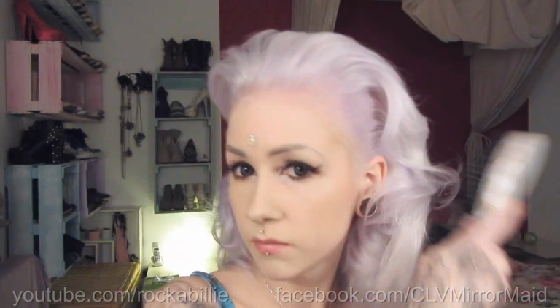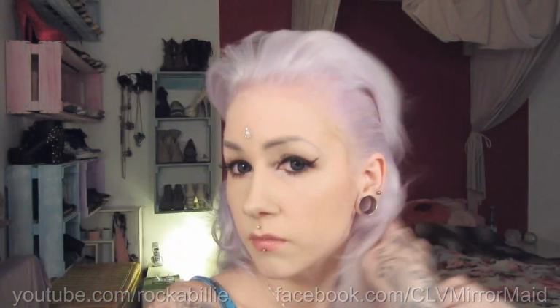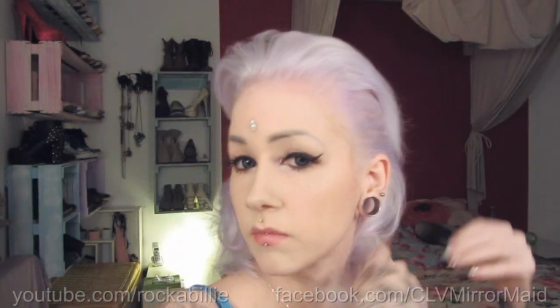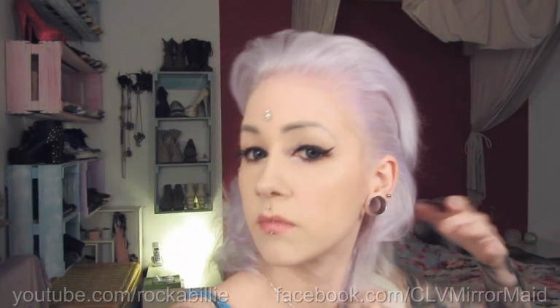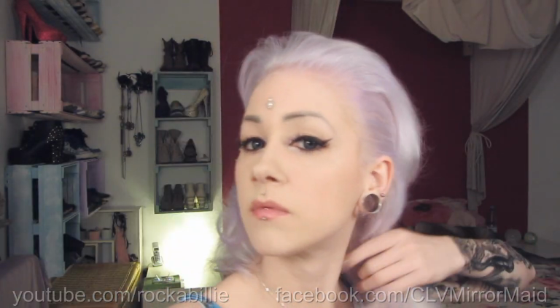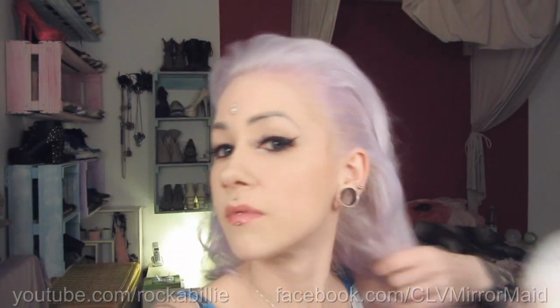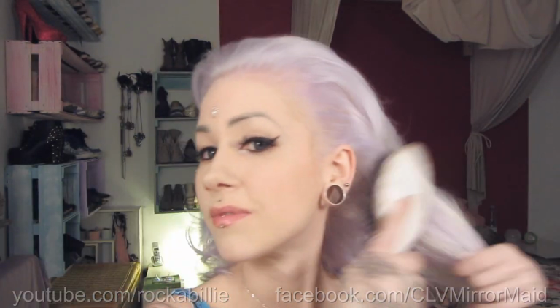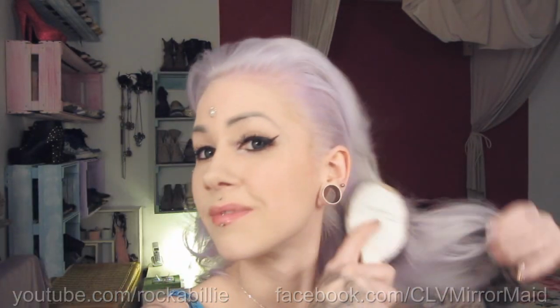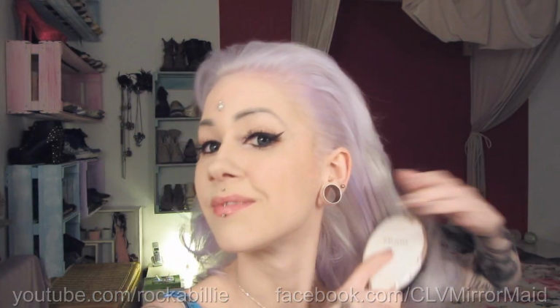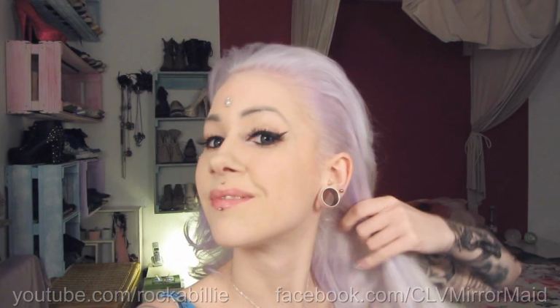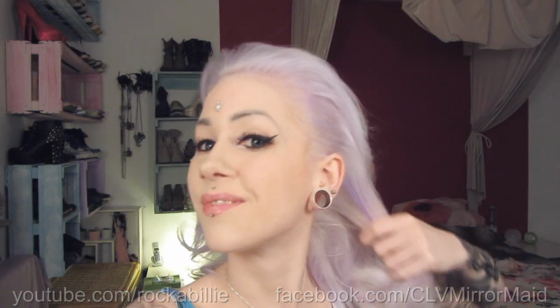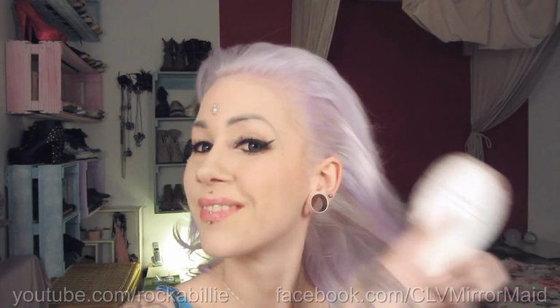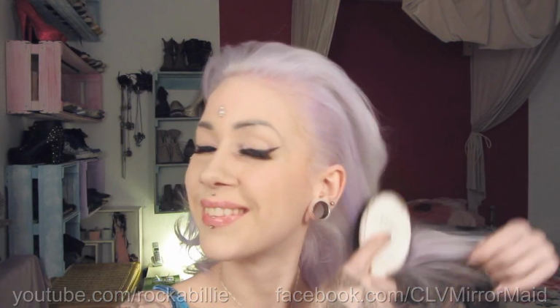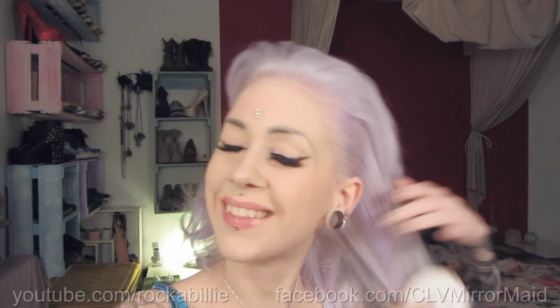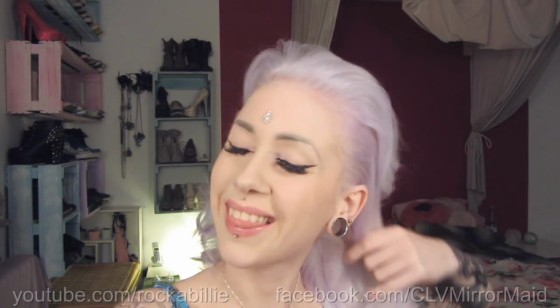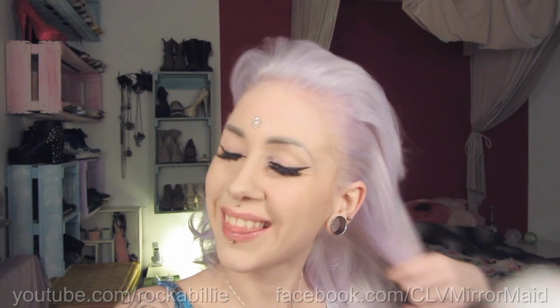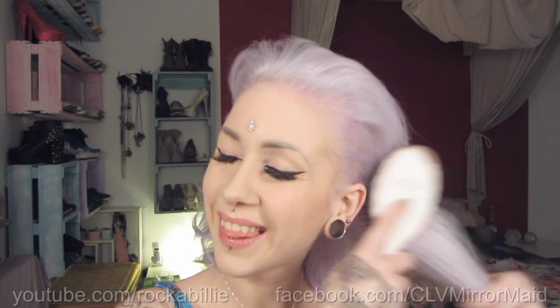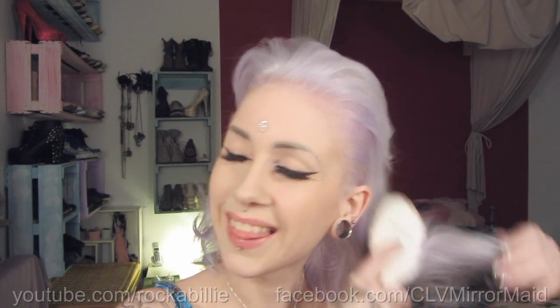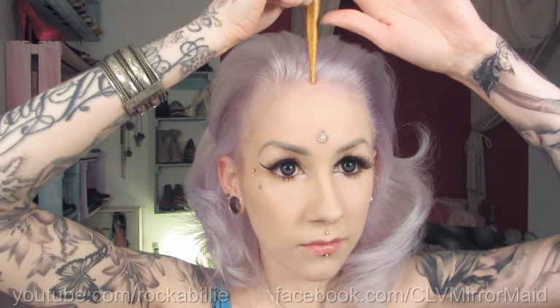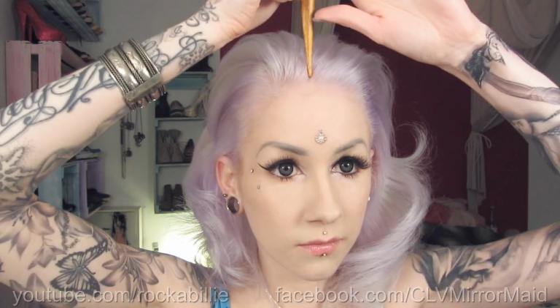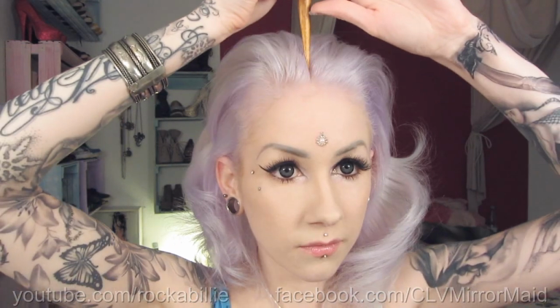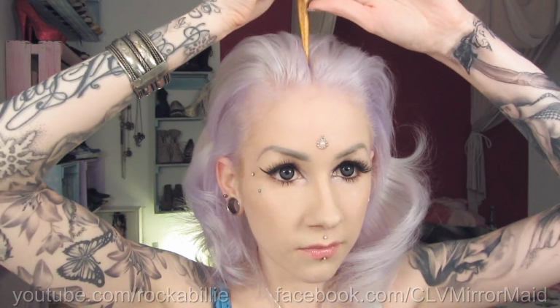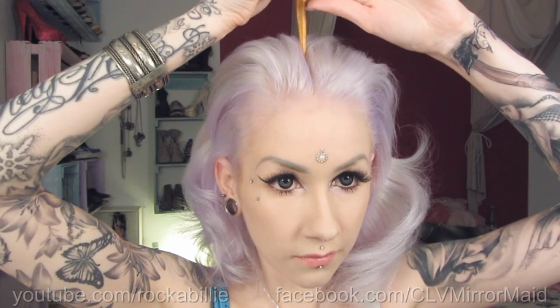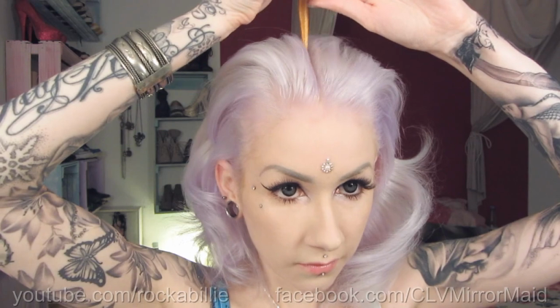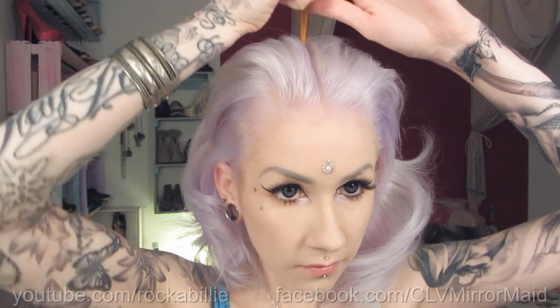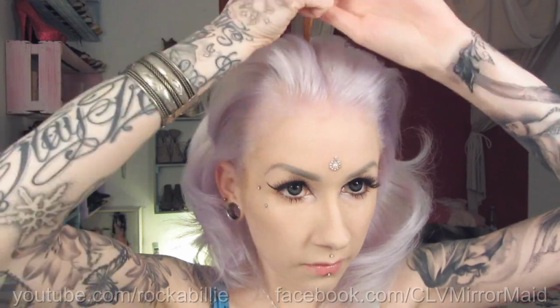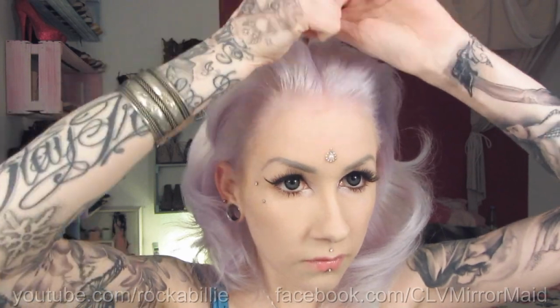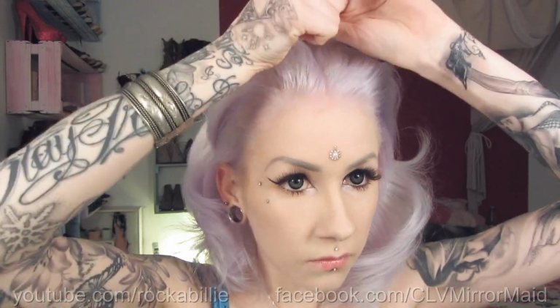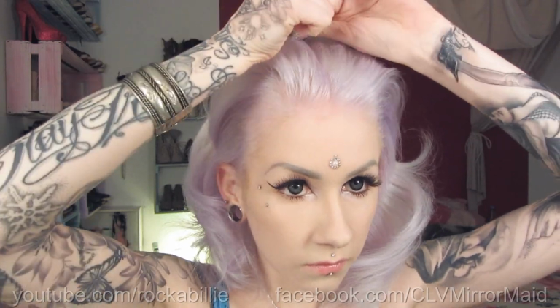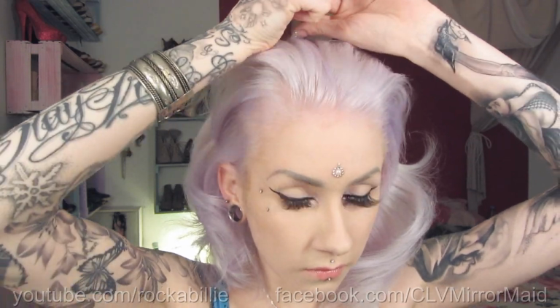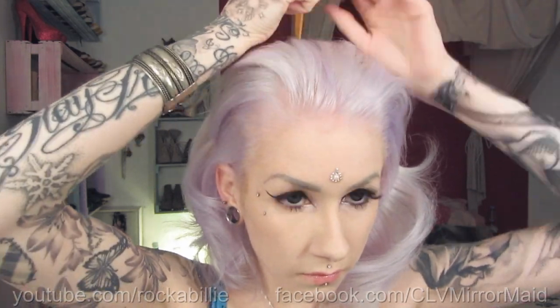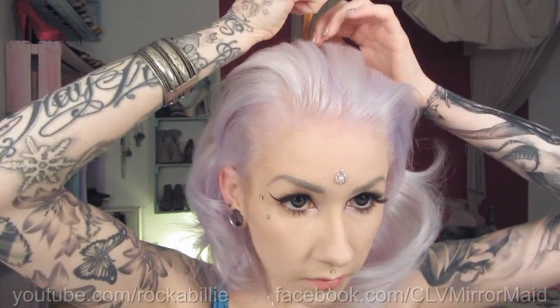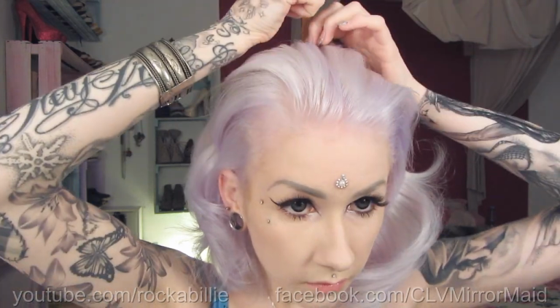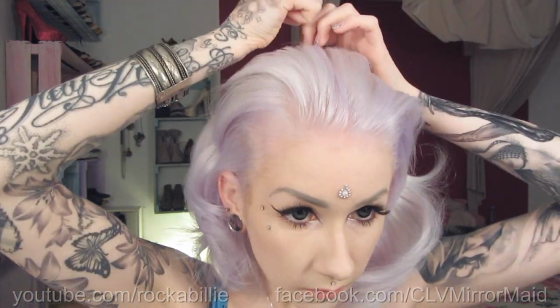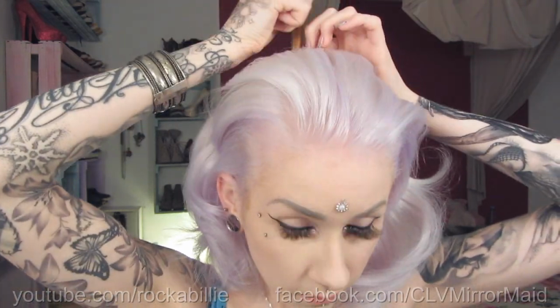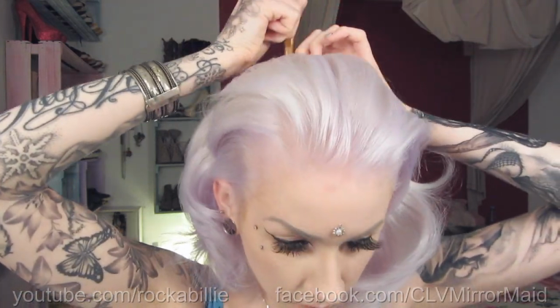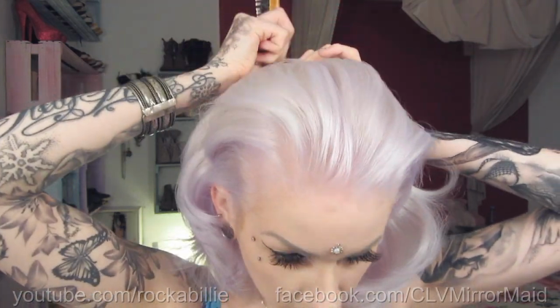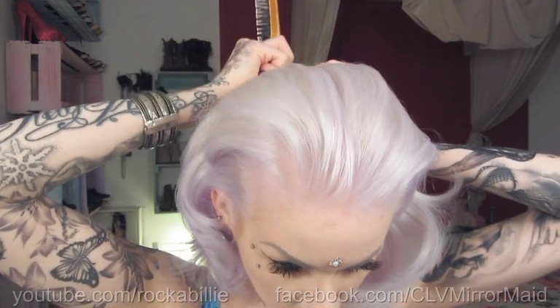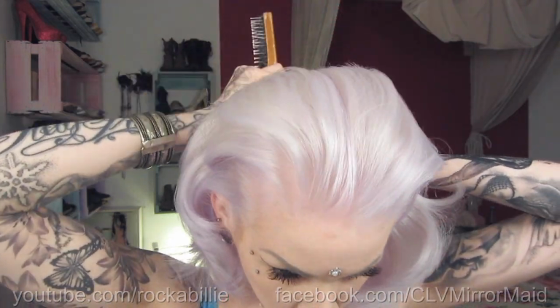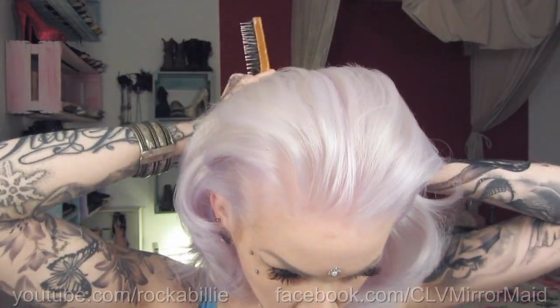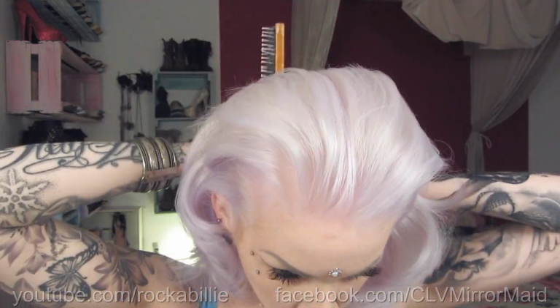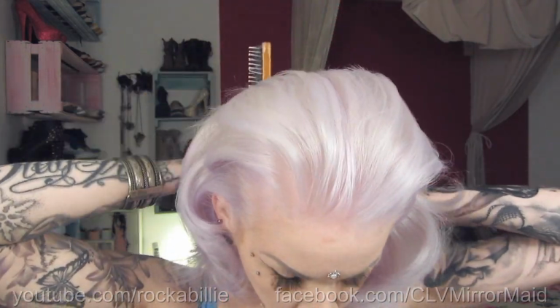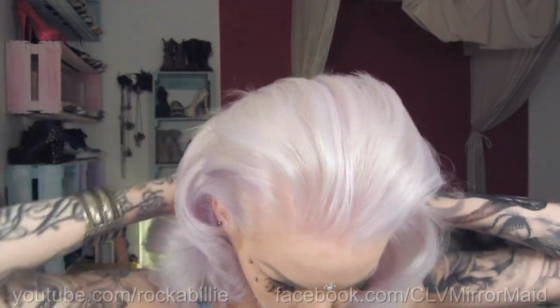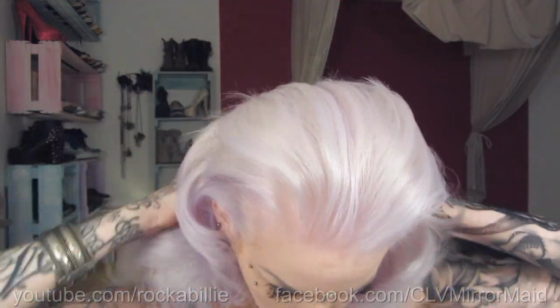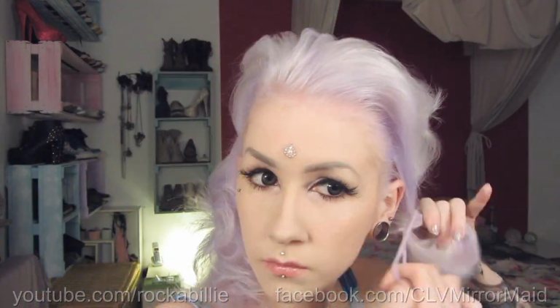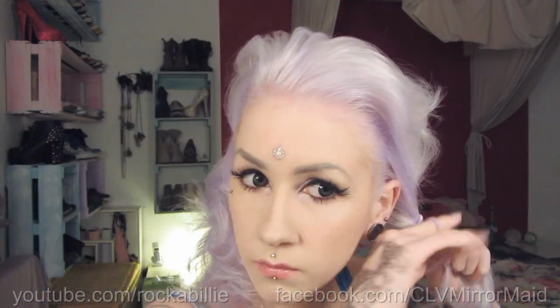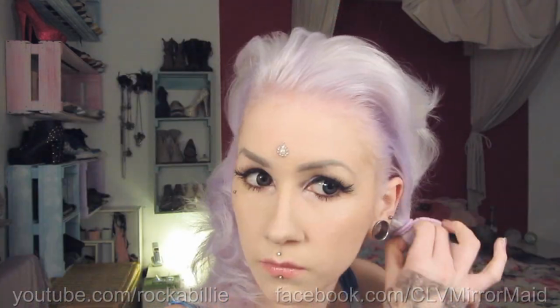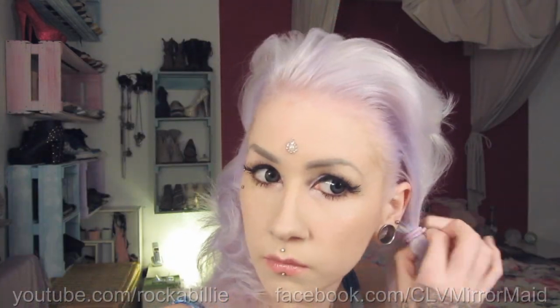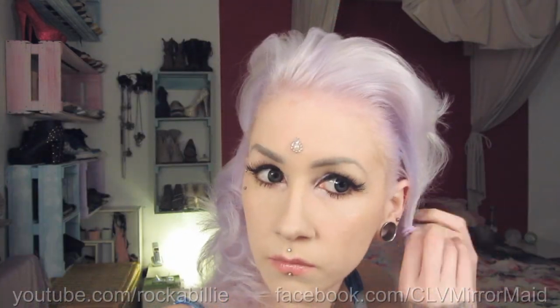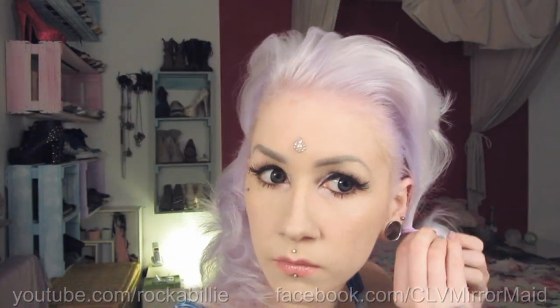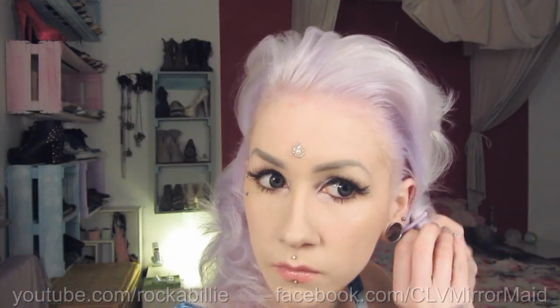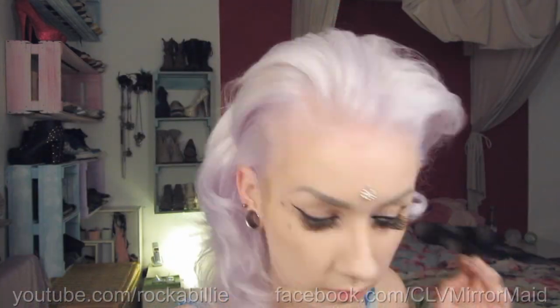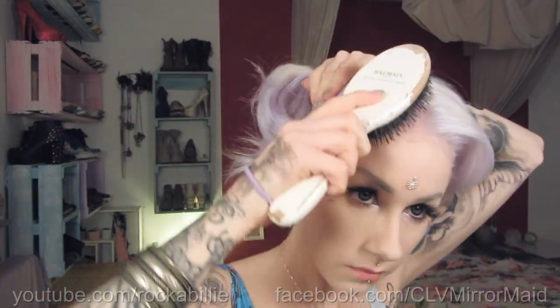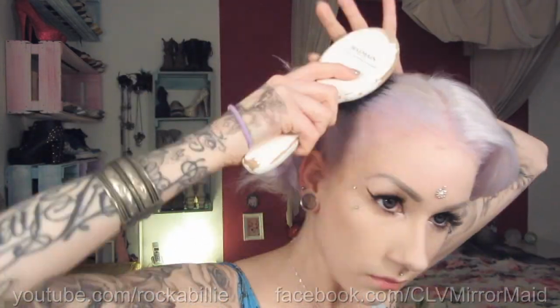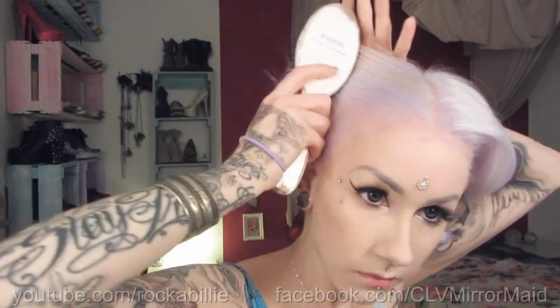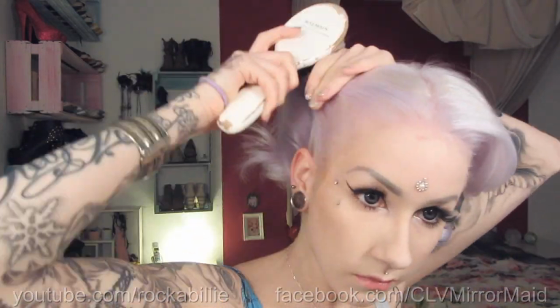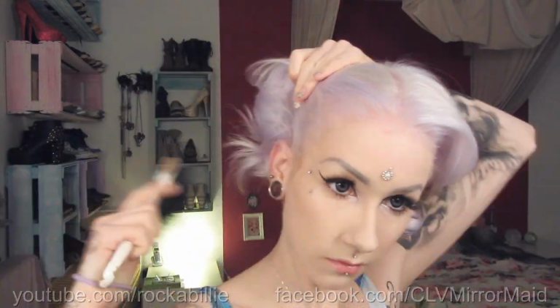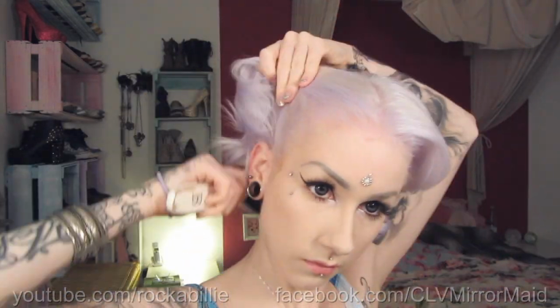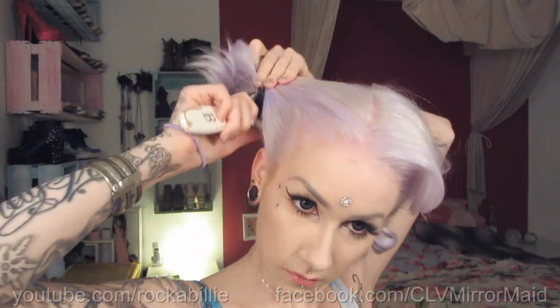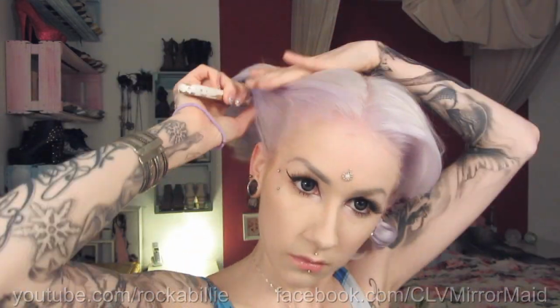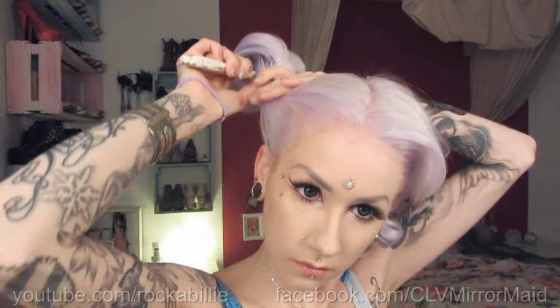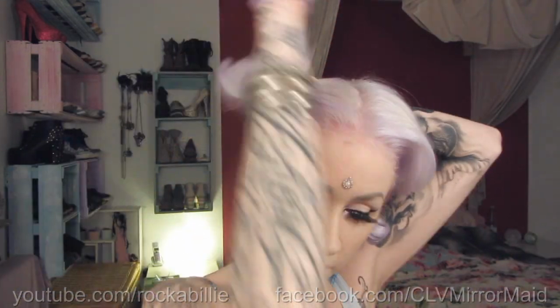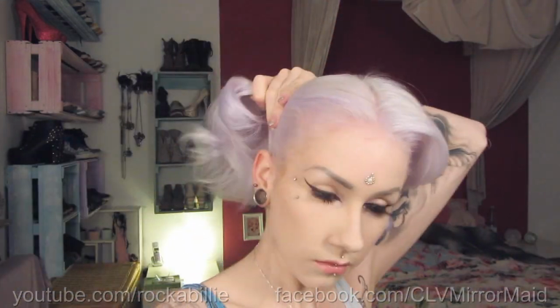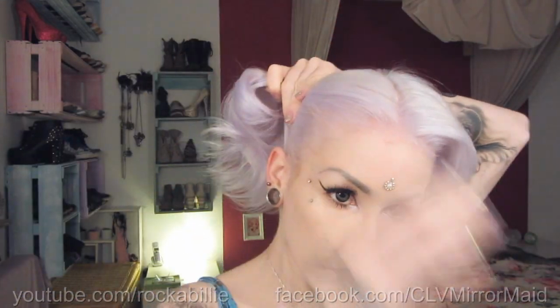Brush your hair and divide a parting from your forehead to your neck. Now put one half of your hair into a hair tie so that it's out of the way.